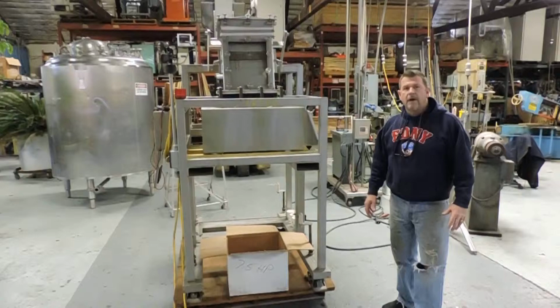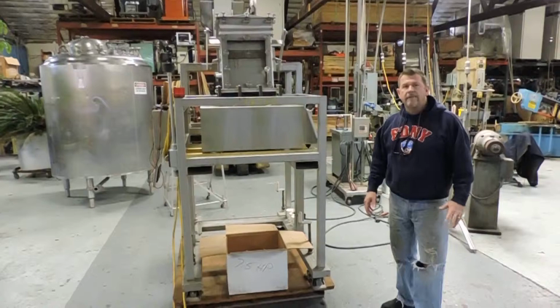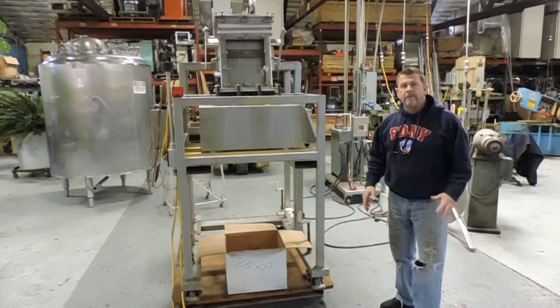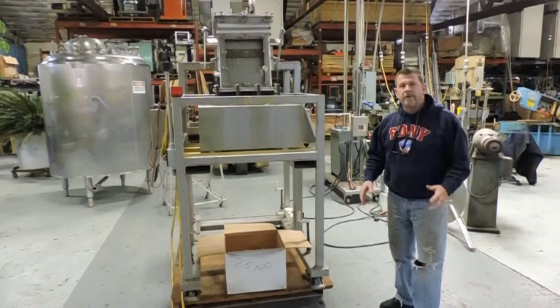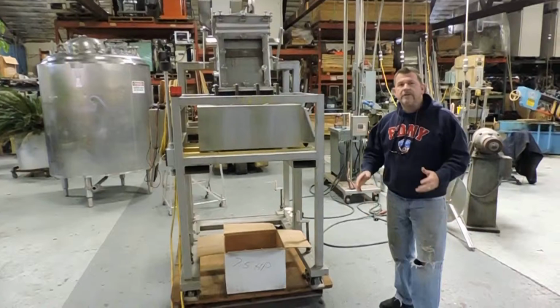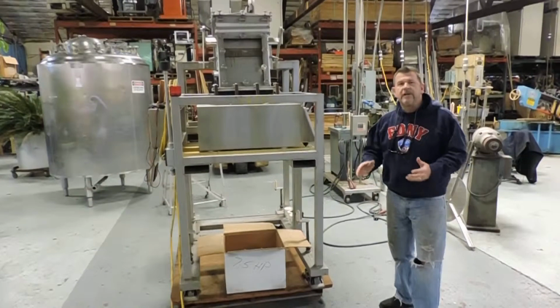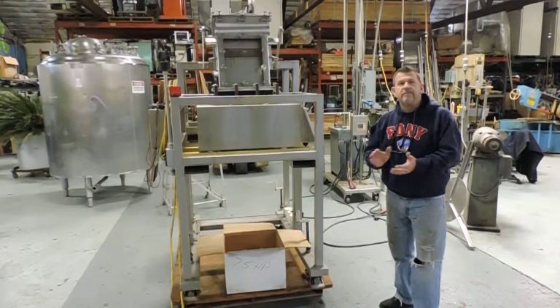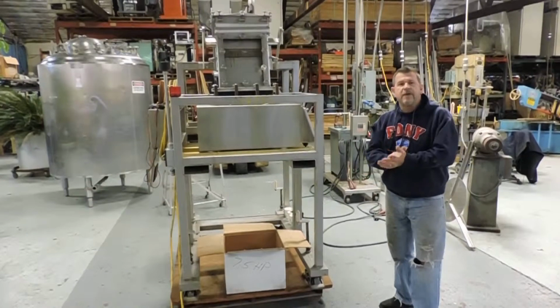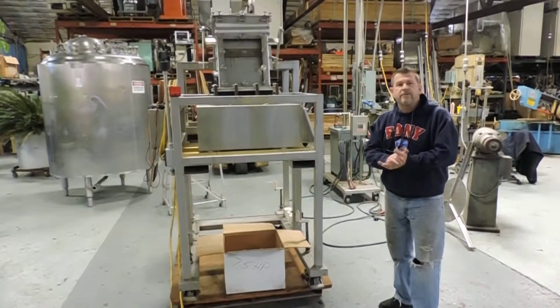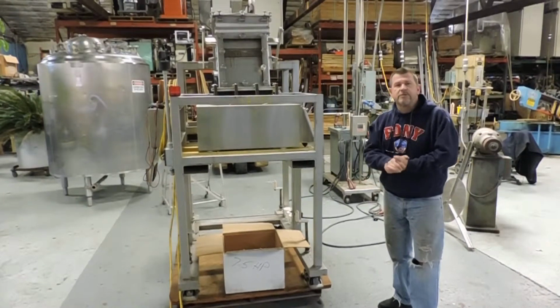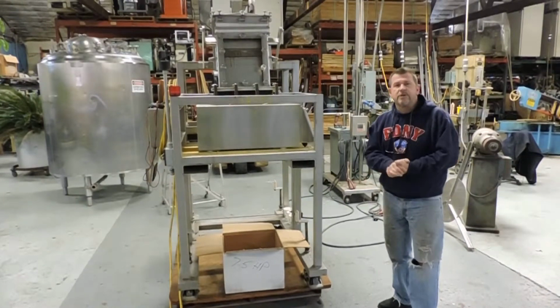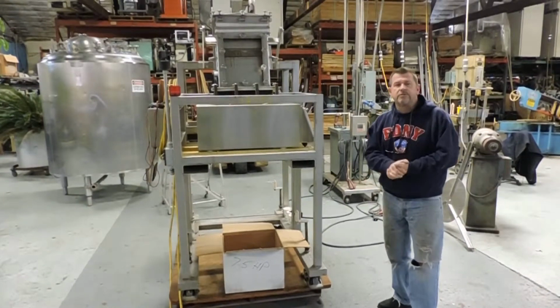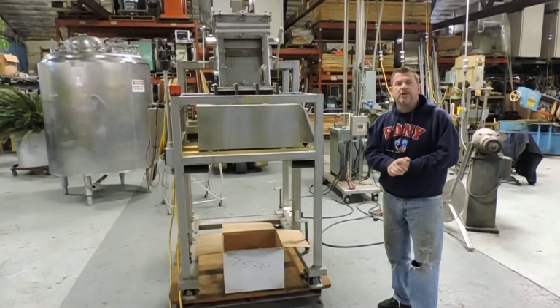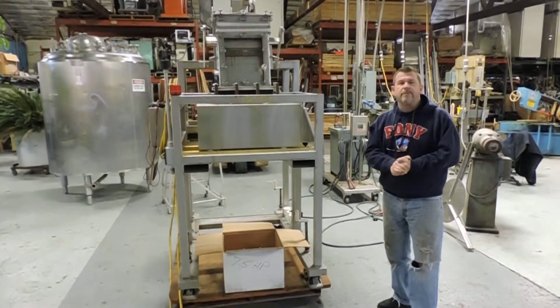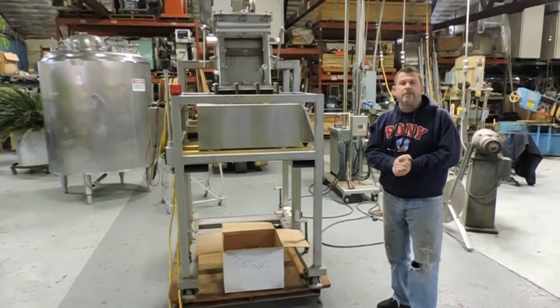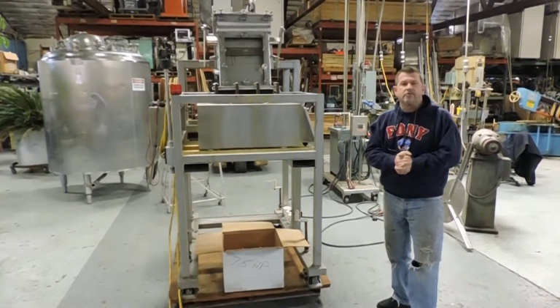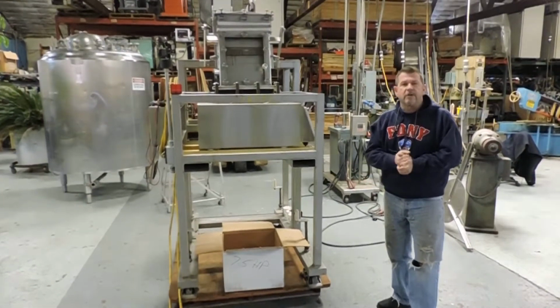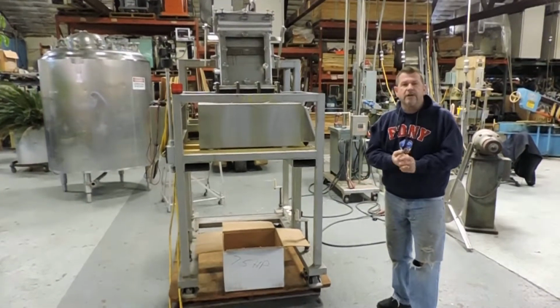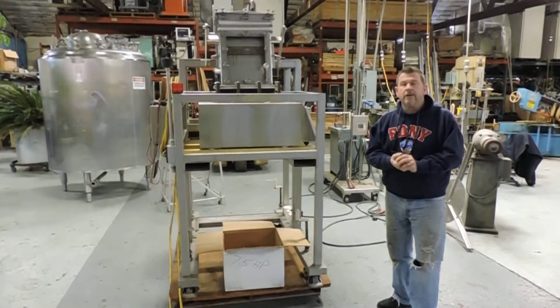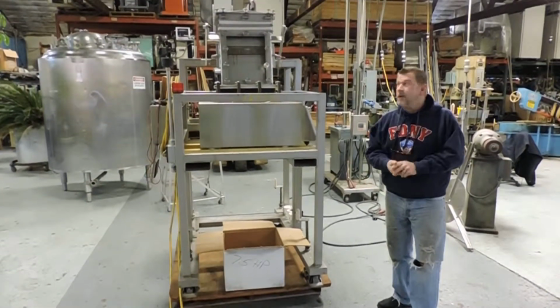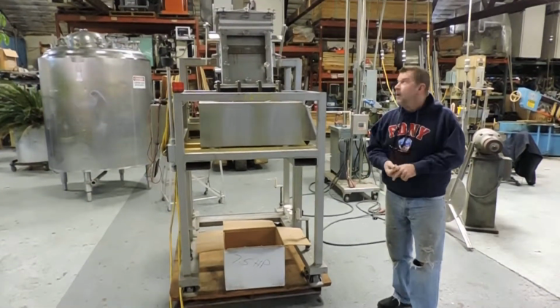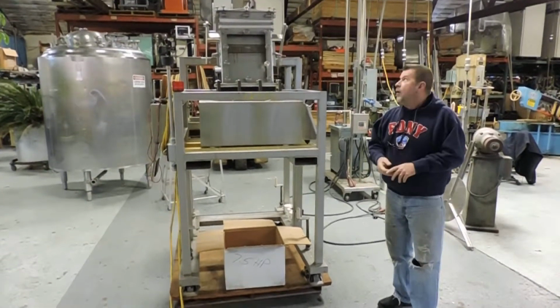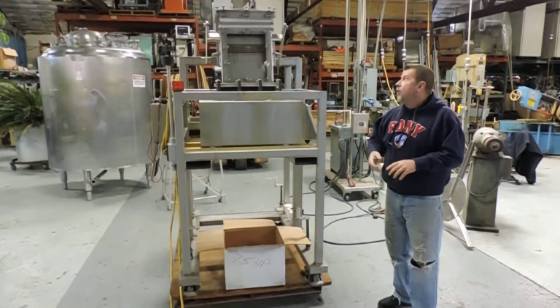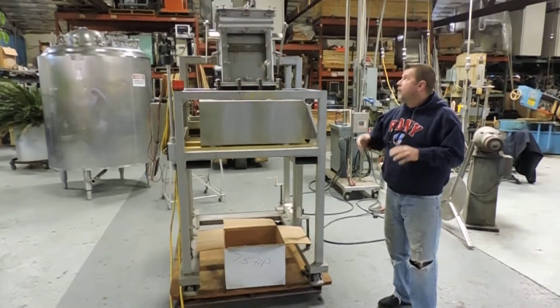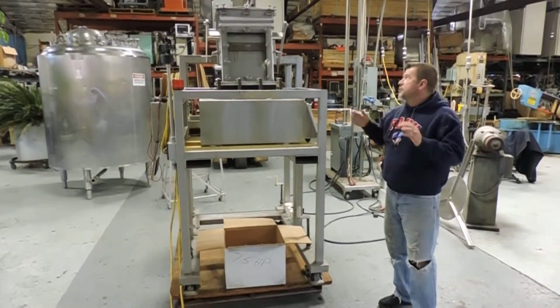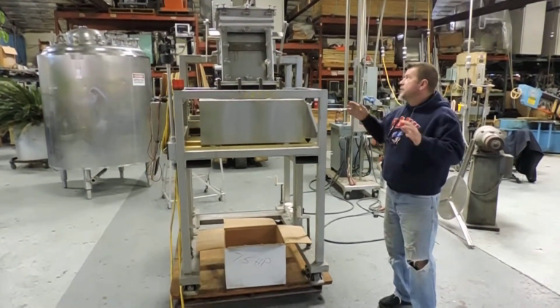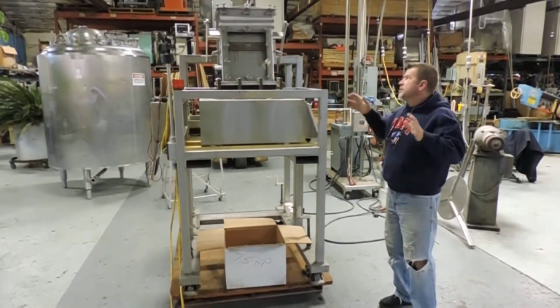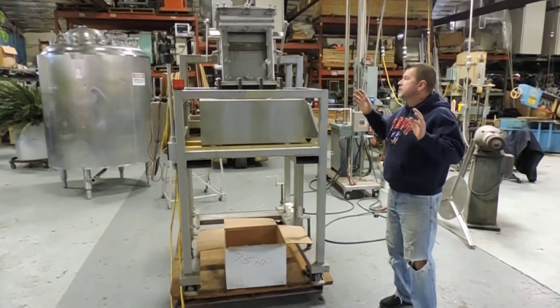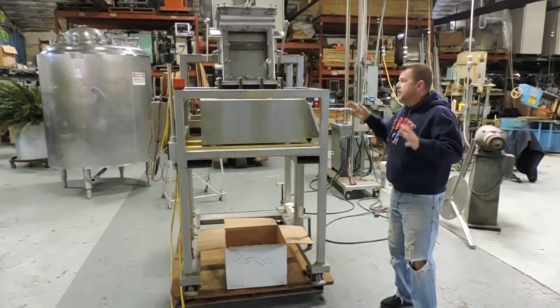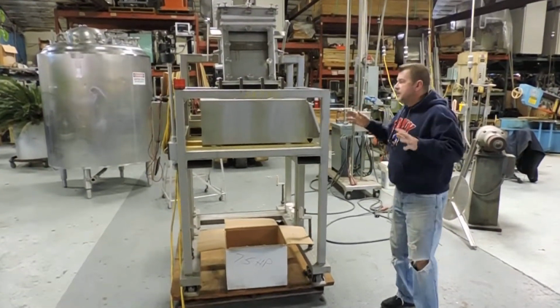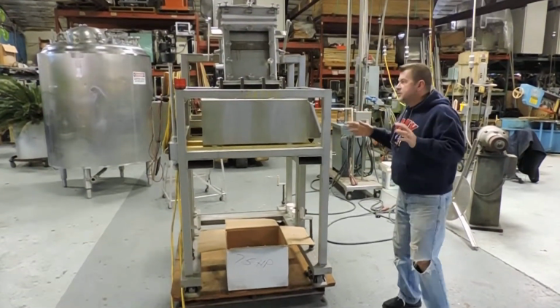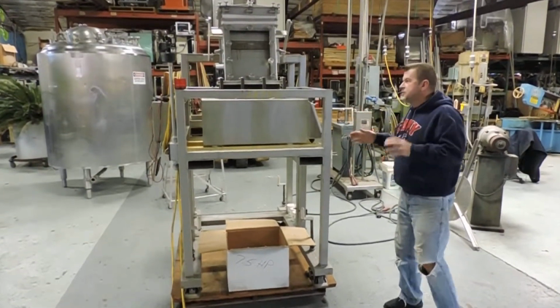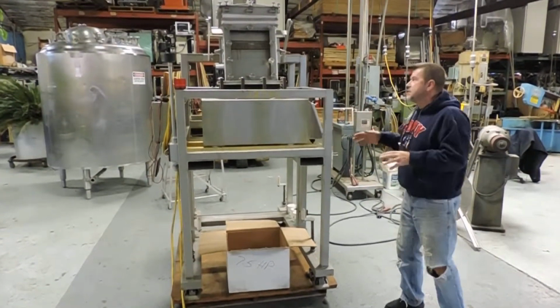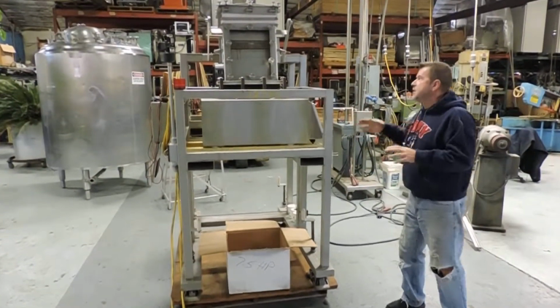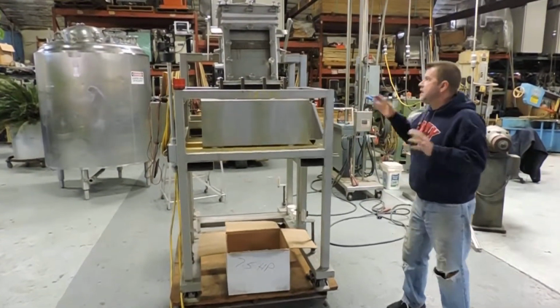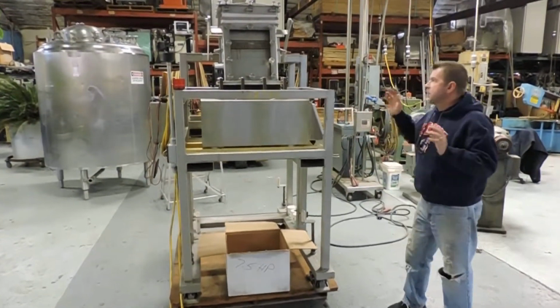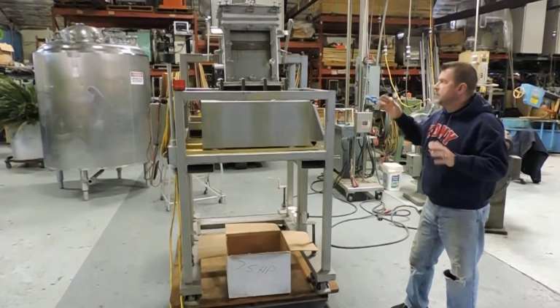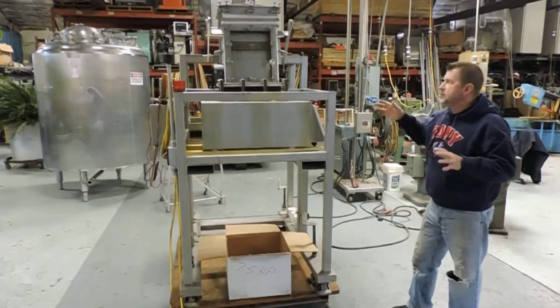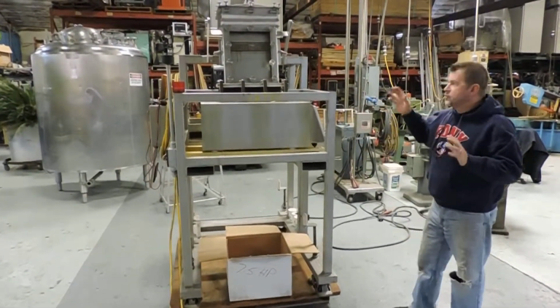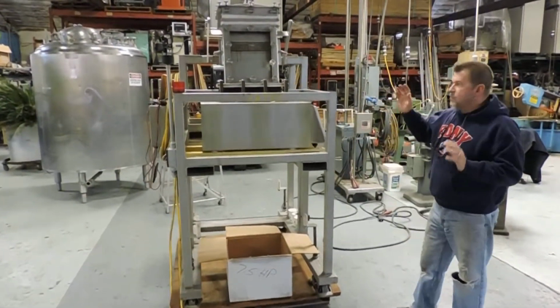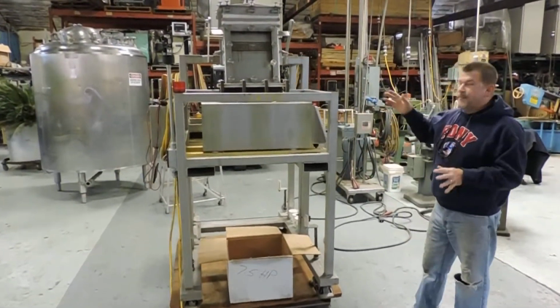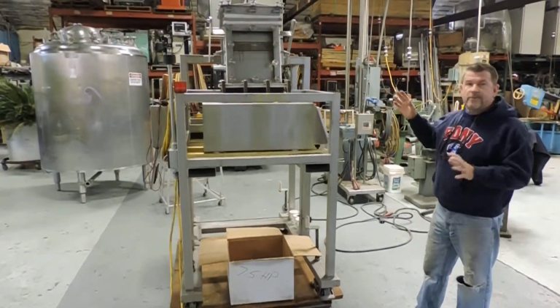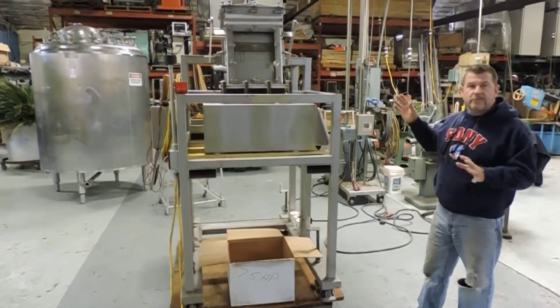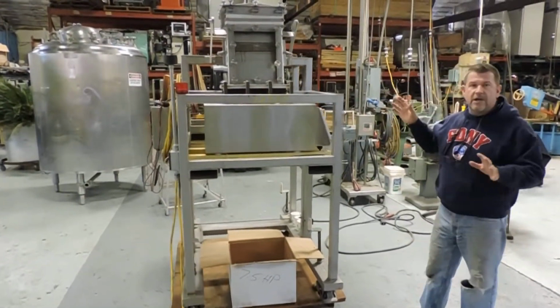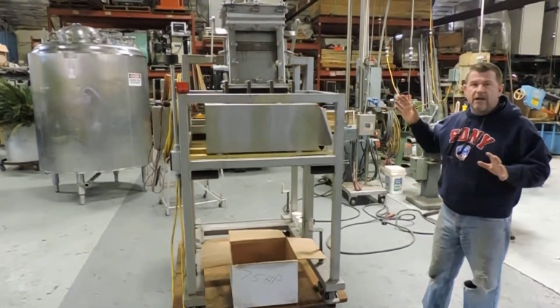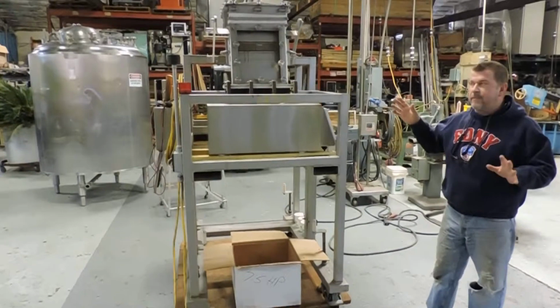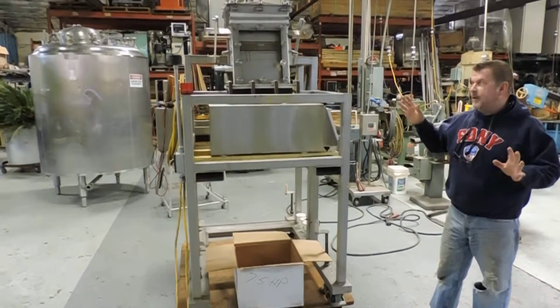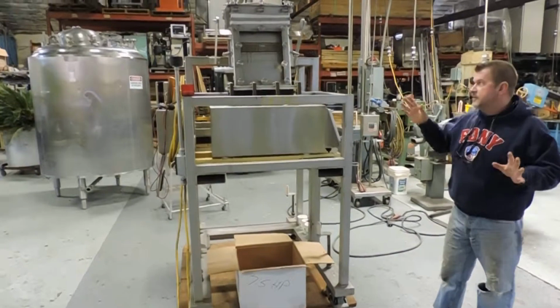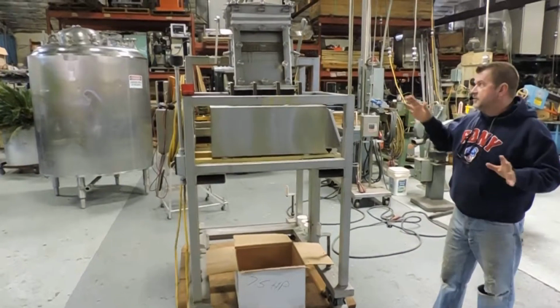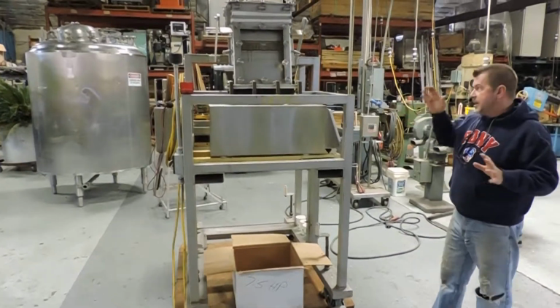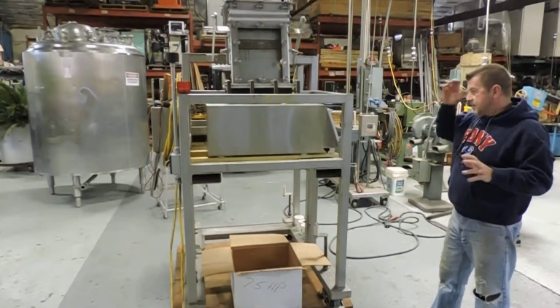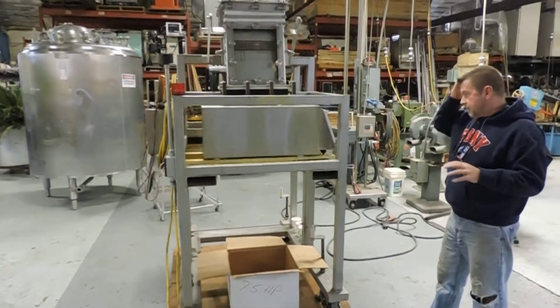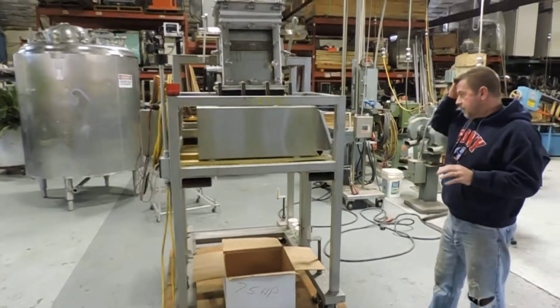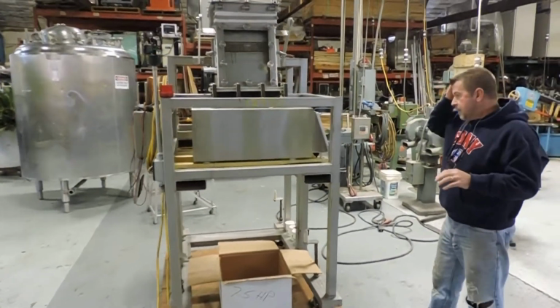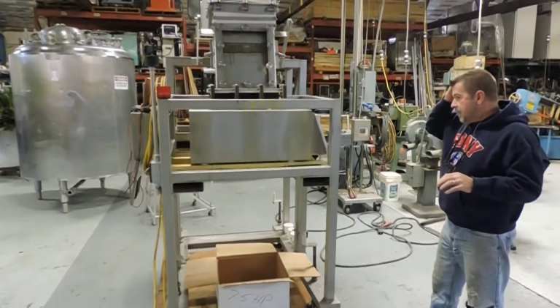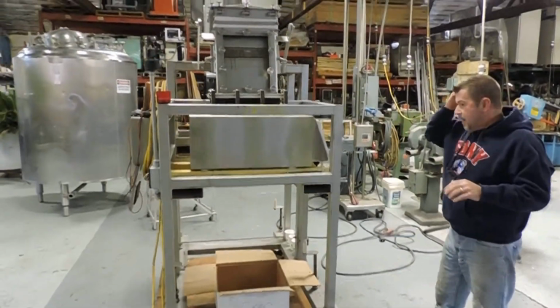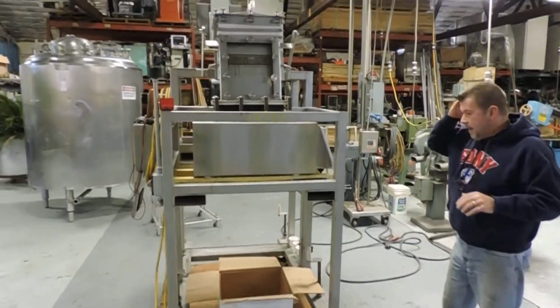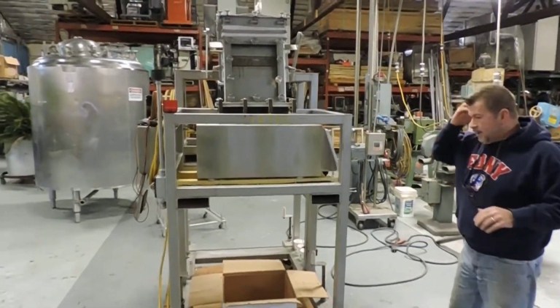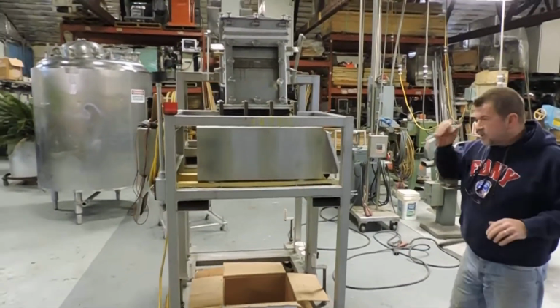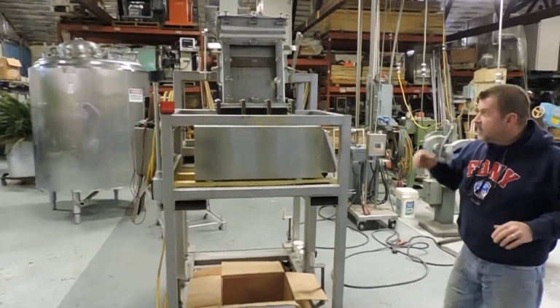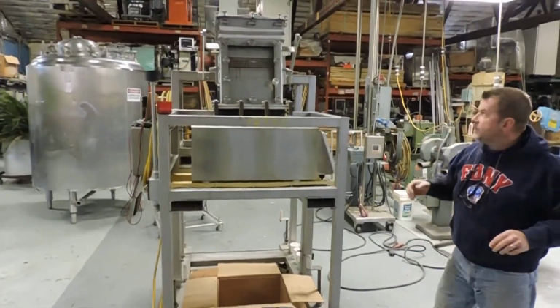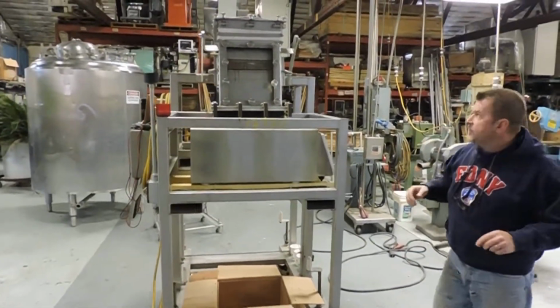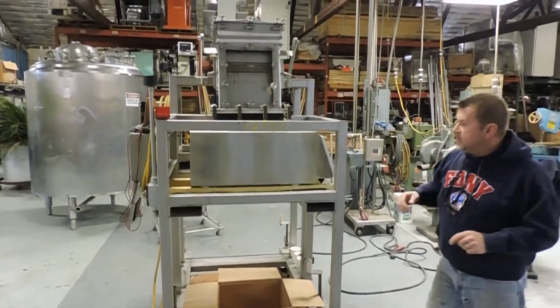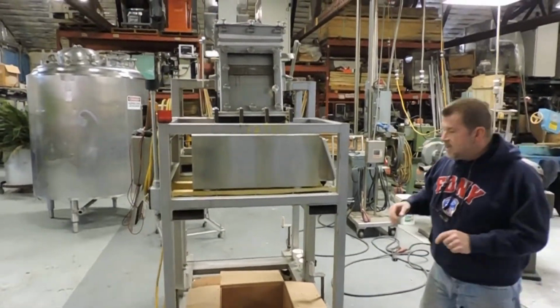Hi everybody, Gabe Matthews here at Champion Trading. What we're showing you today is an Erie's drop-through style metal detector, and it's kind of unique.